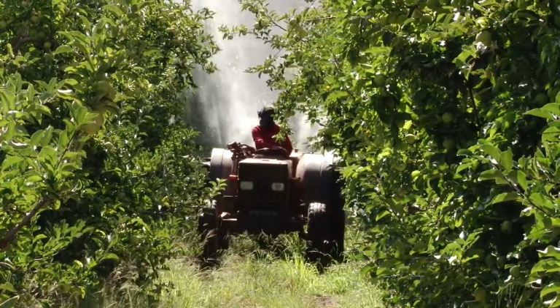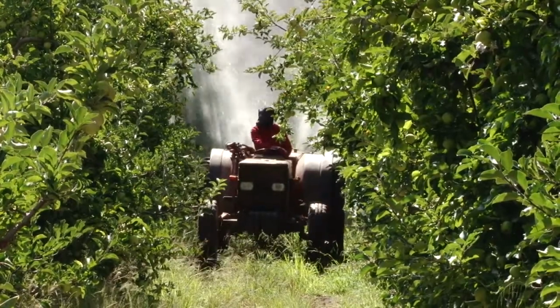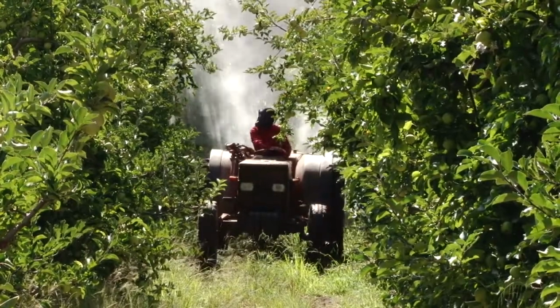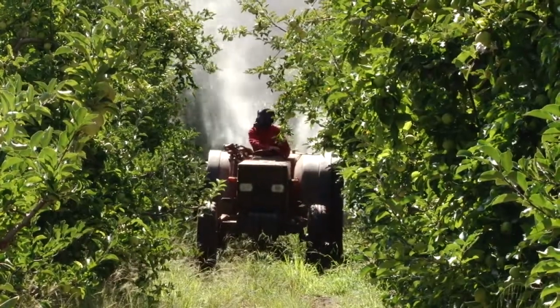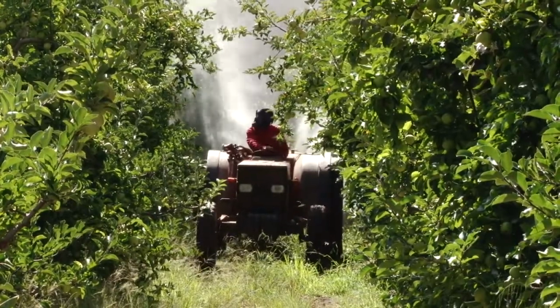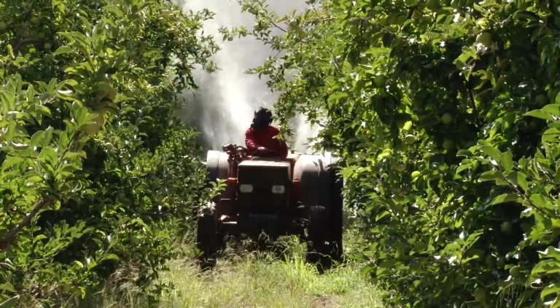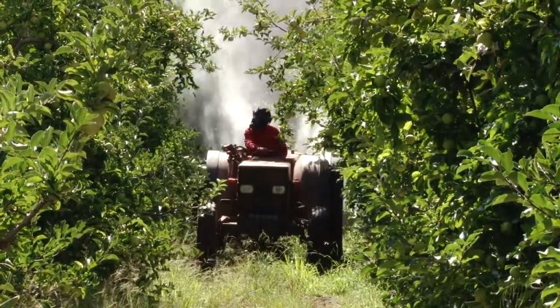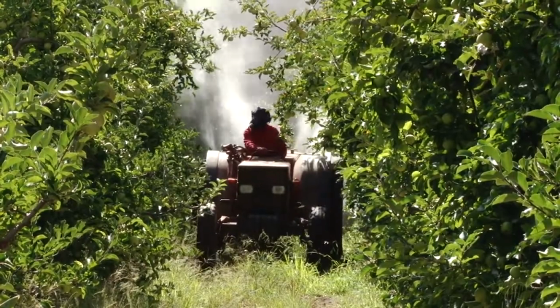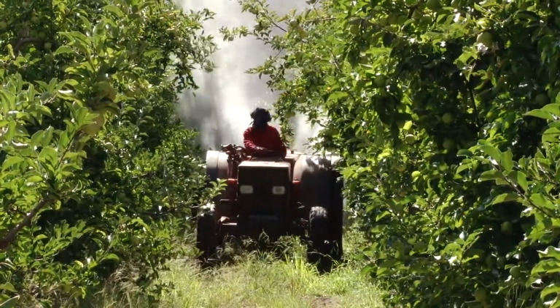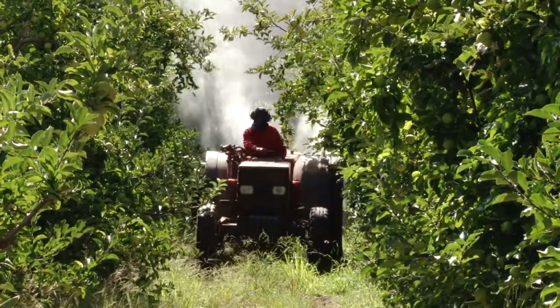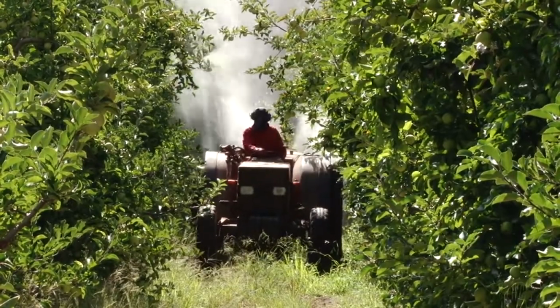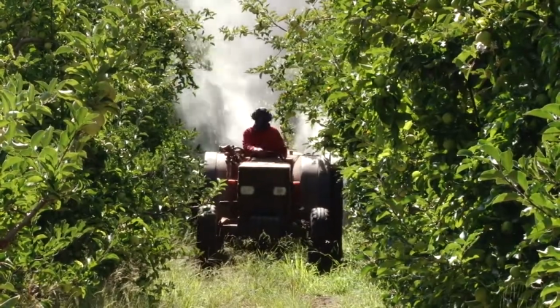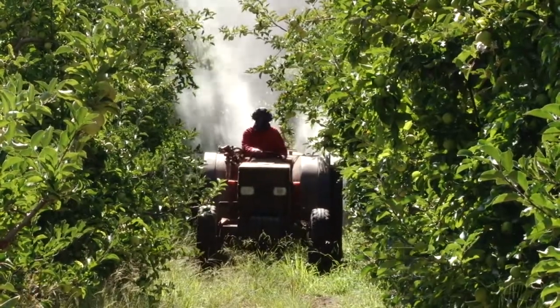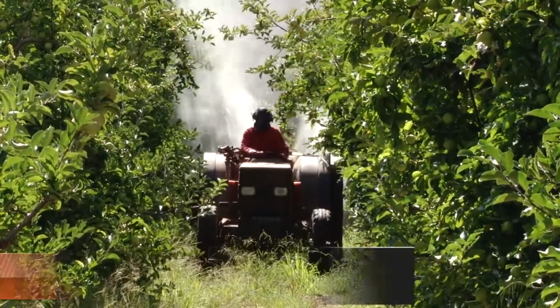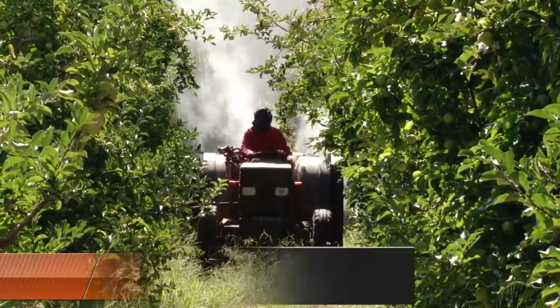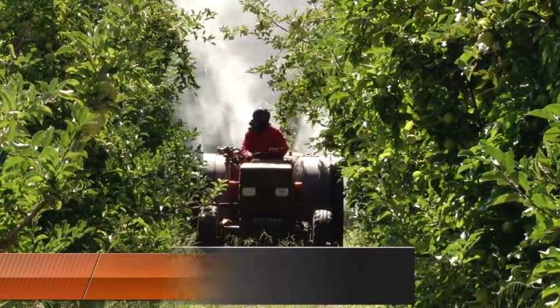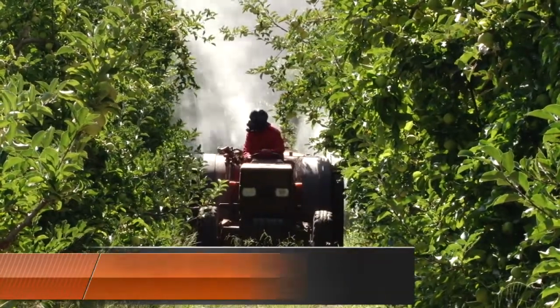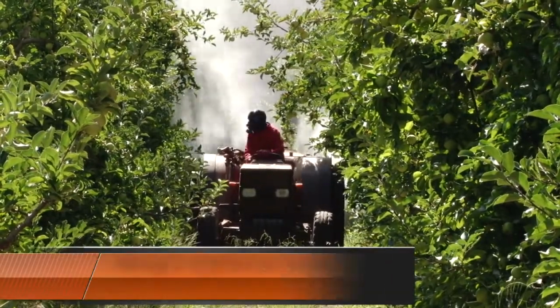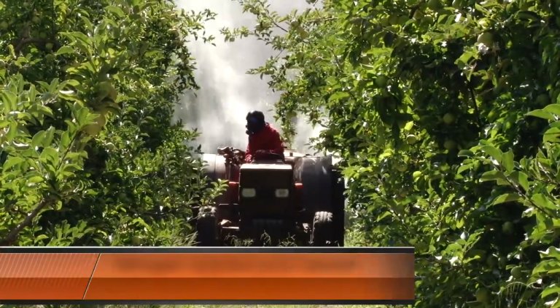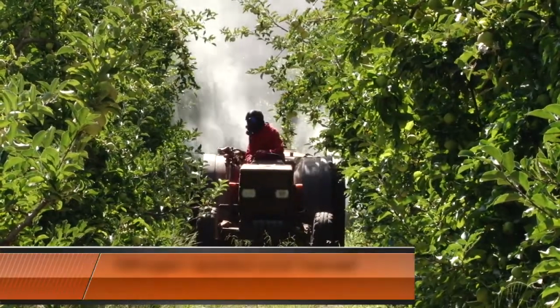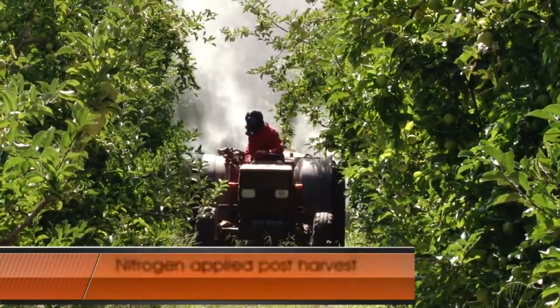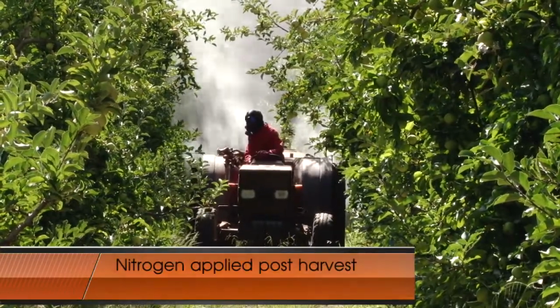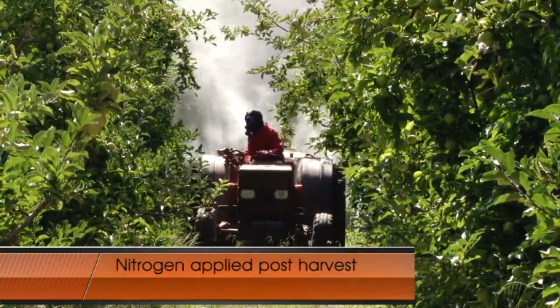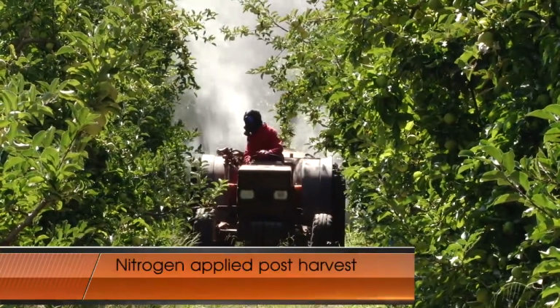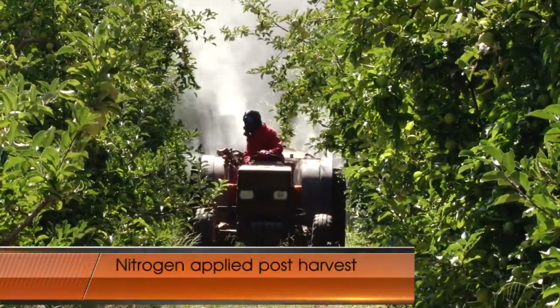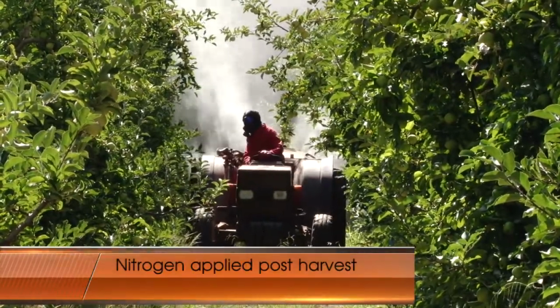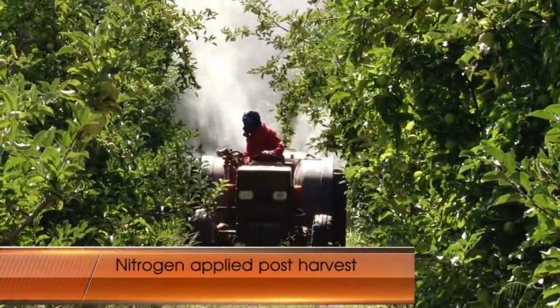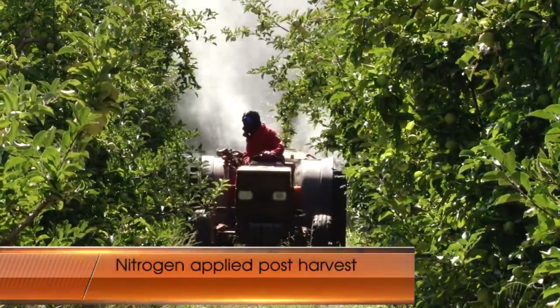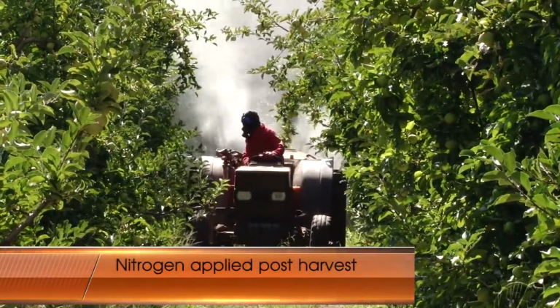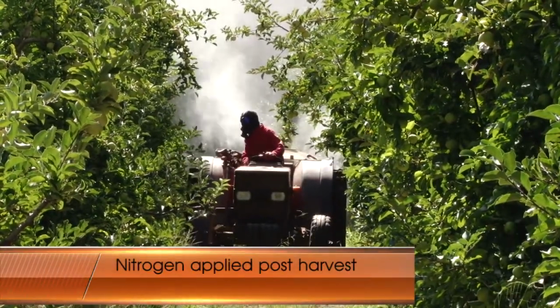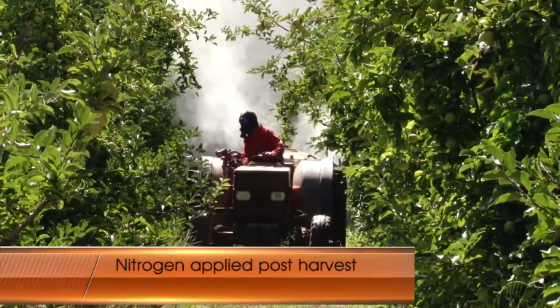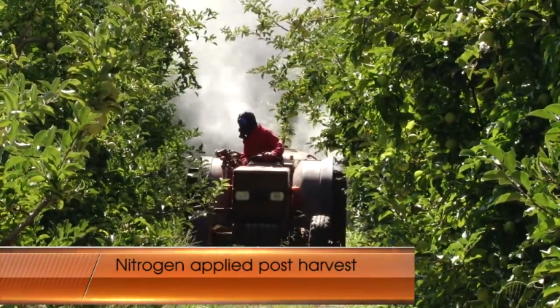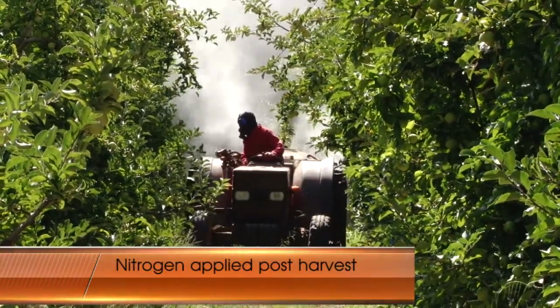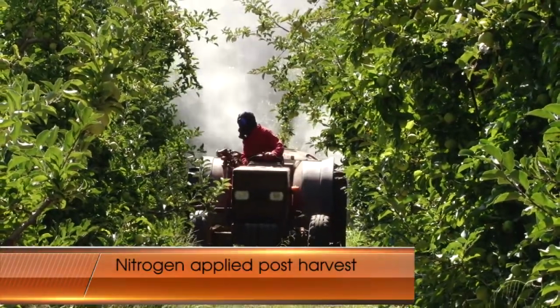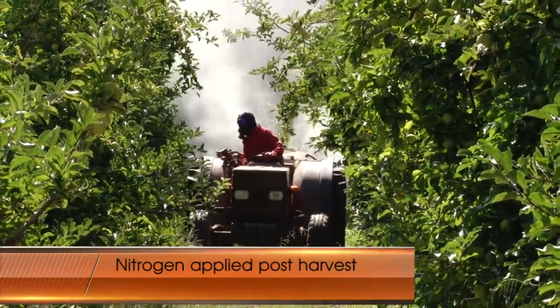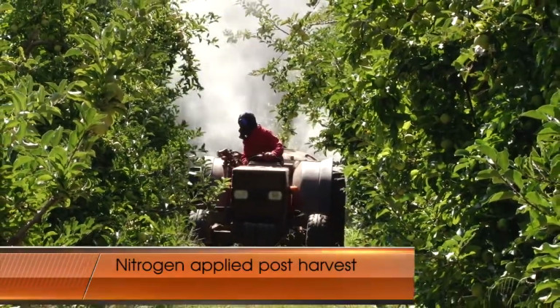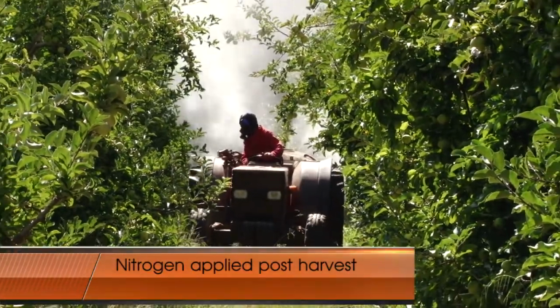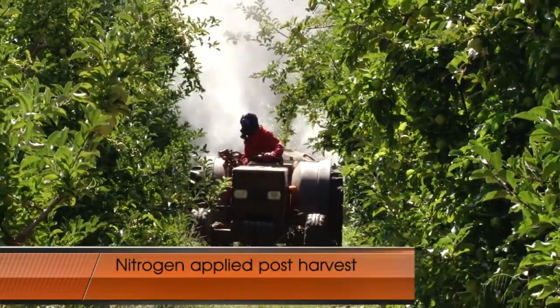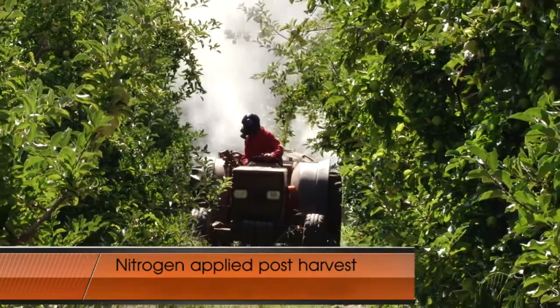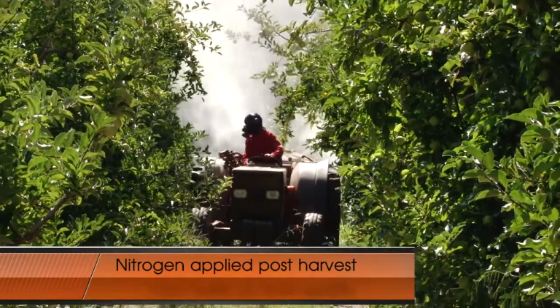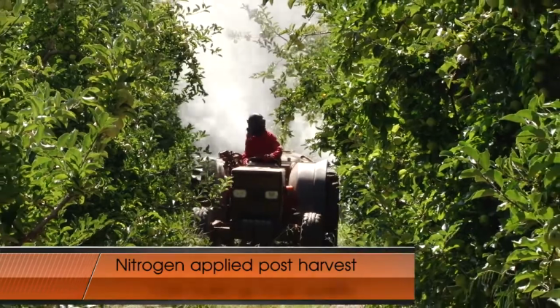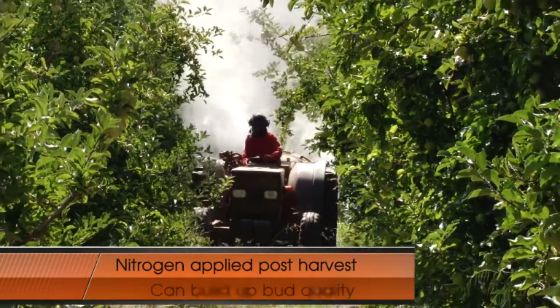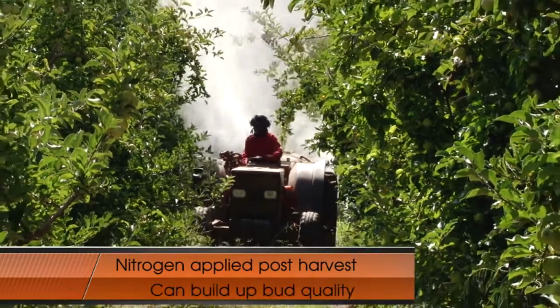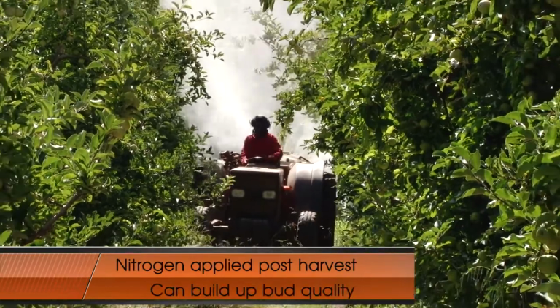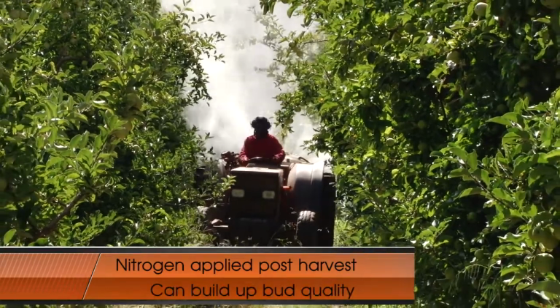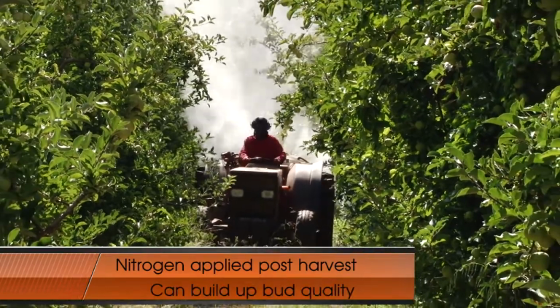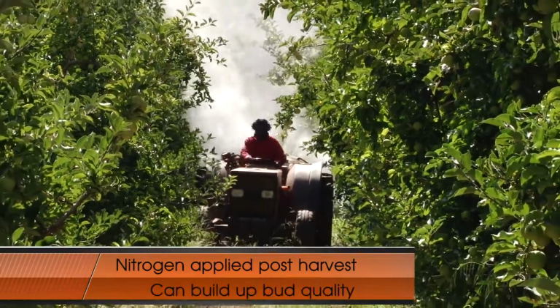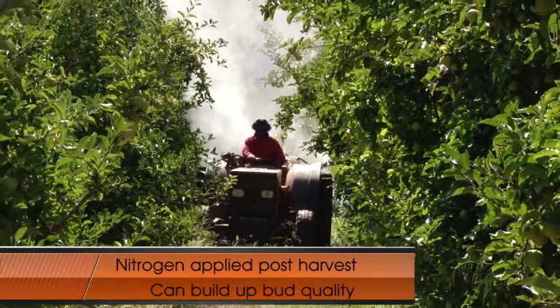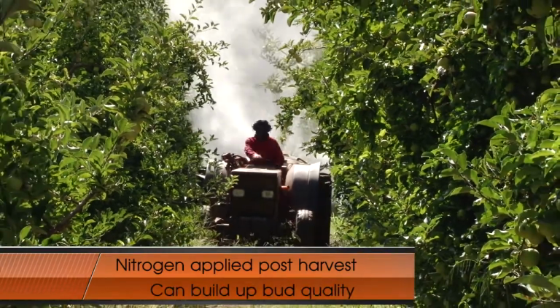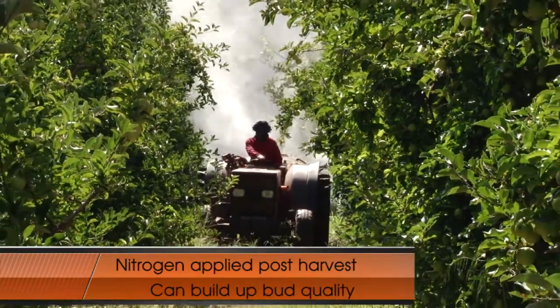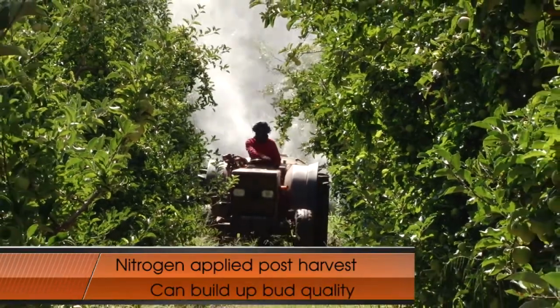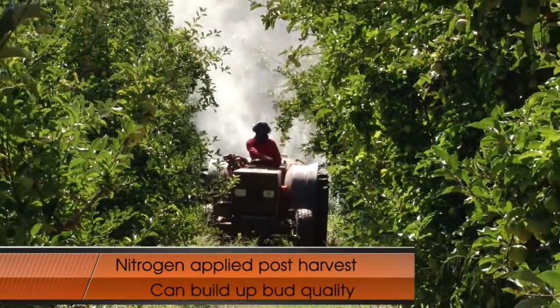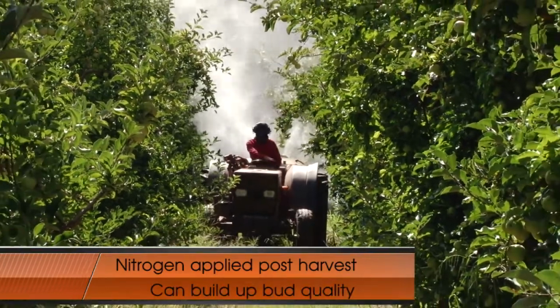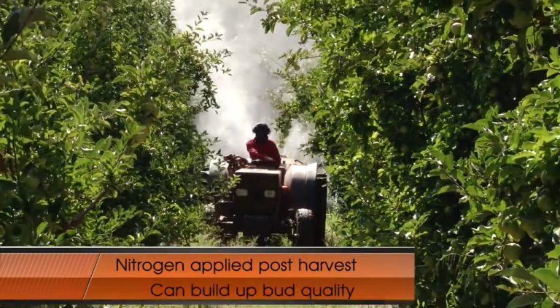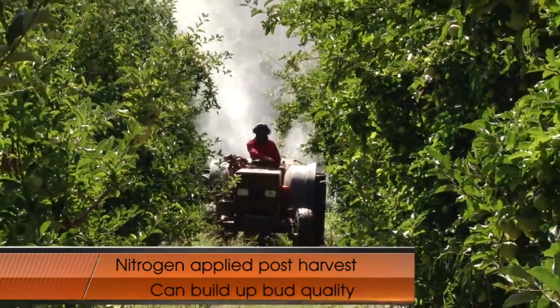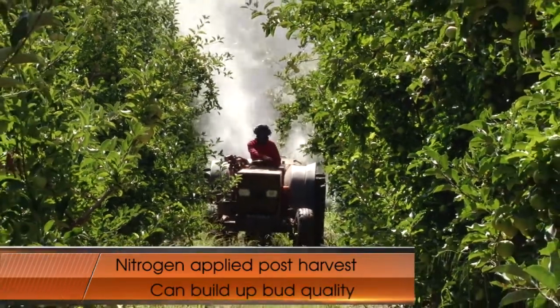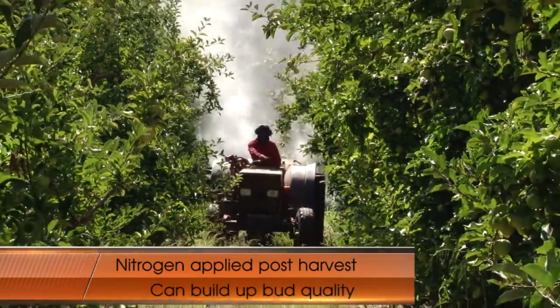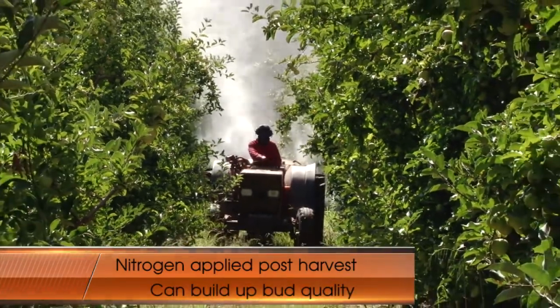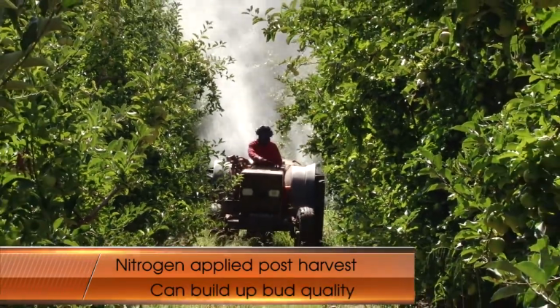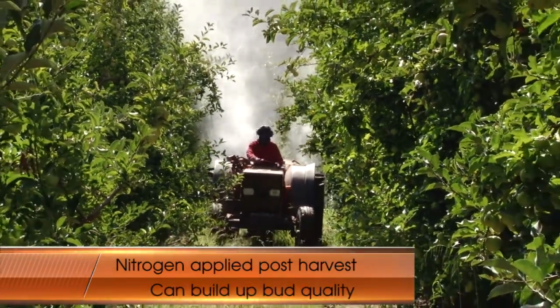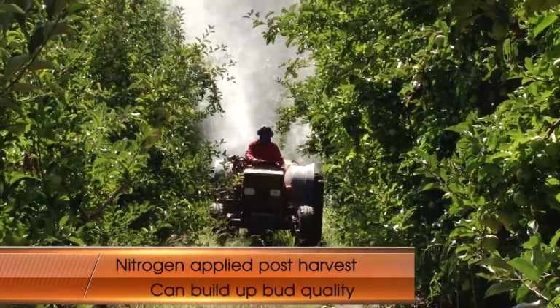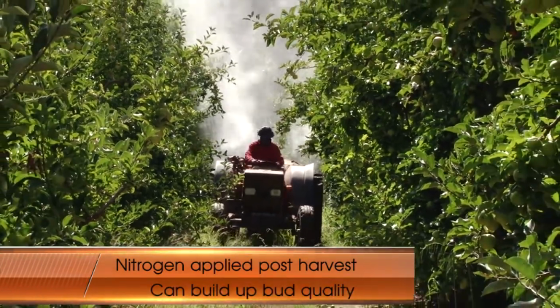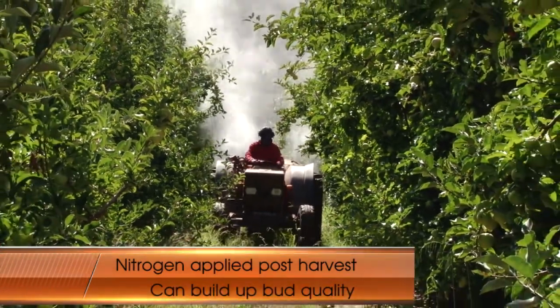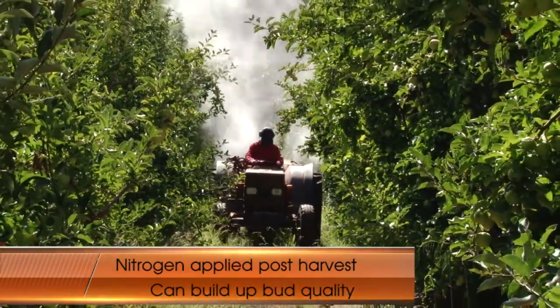For example, nitrogen applied post-harvest can build up the bud quality for the next season.